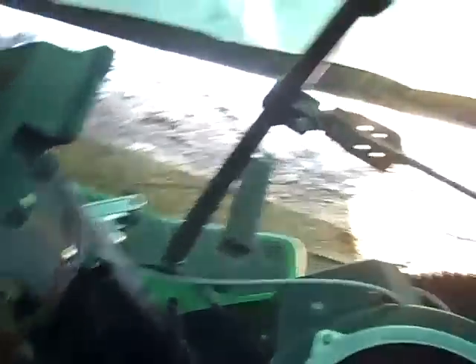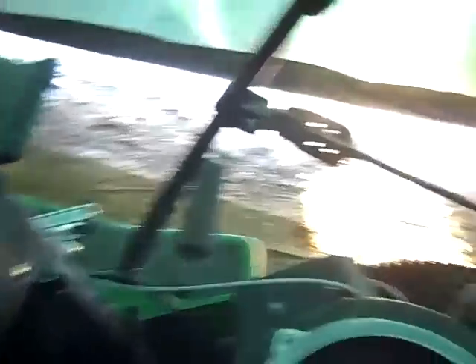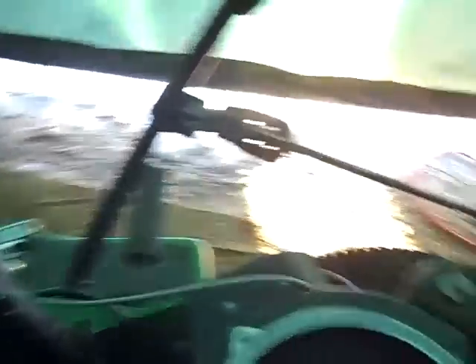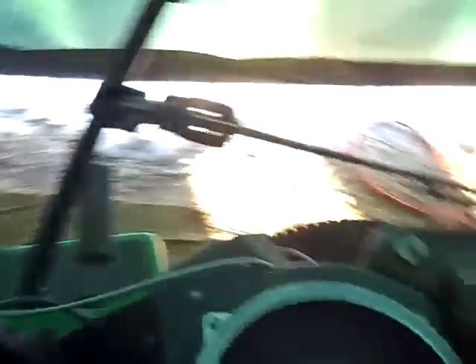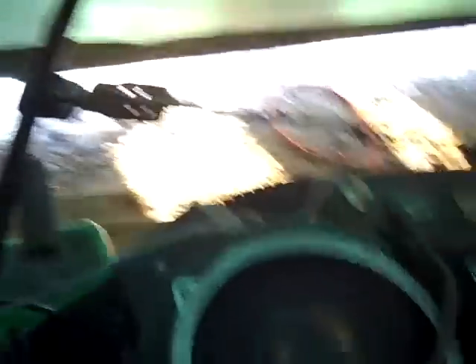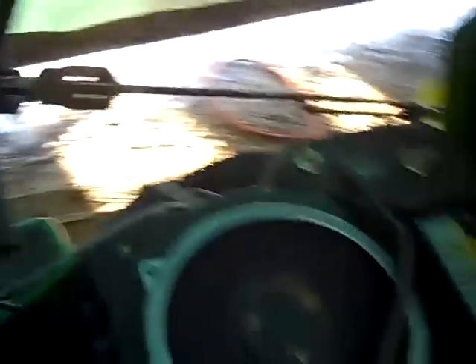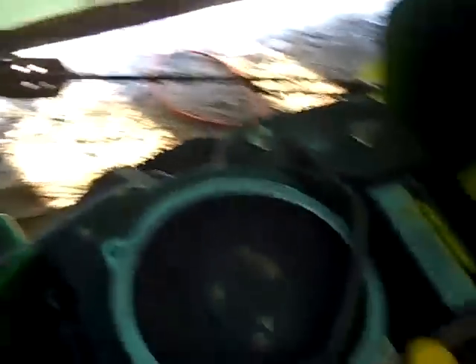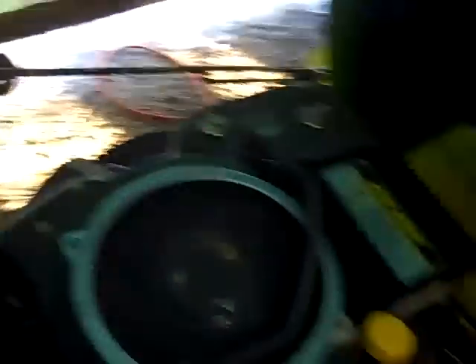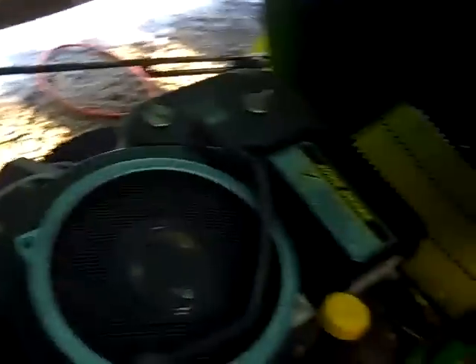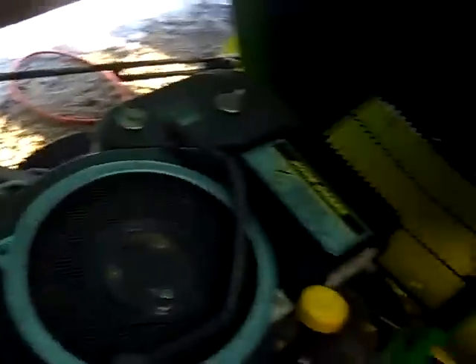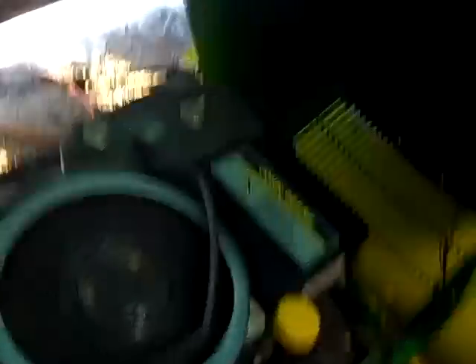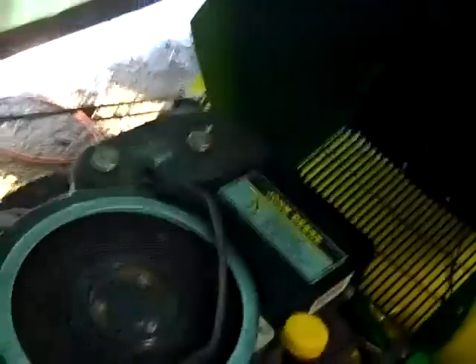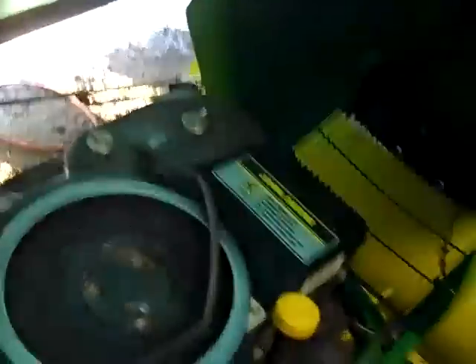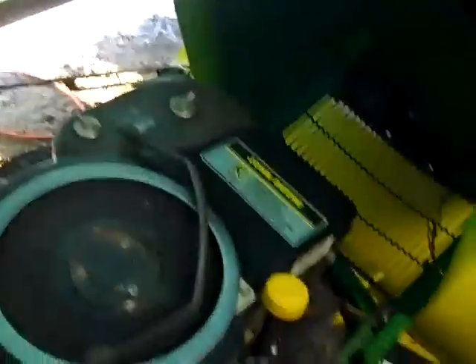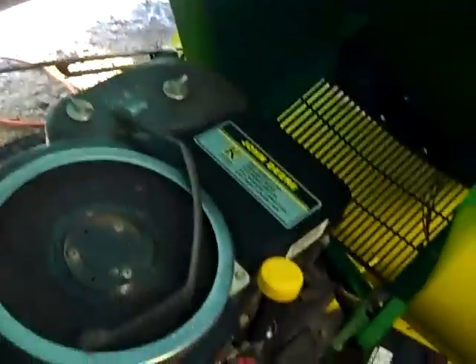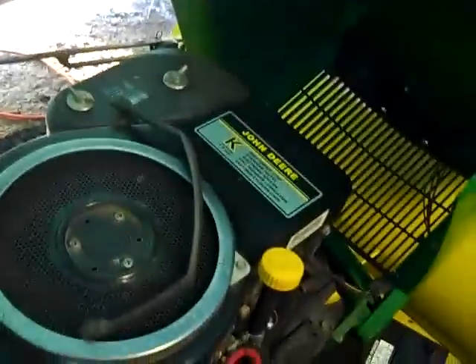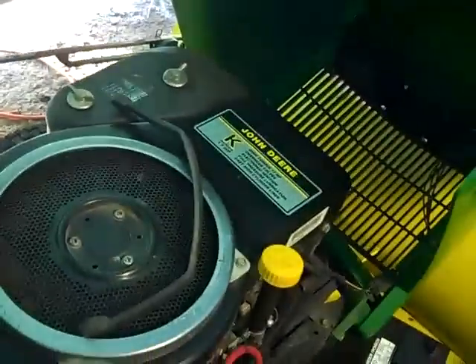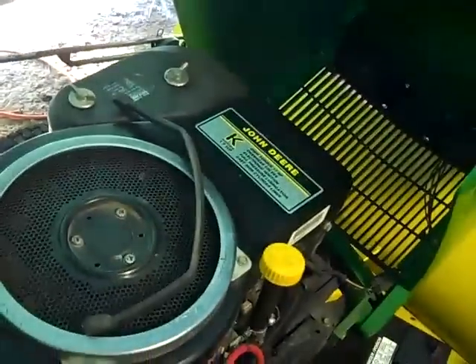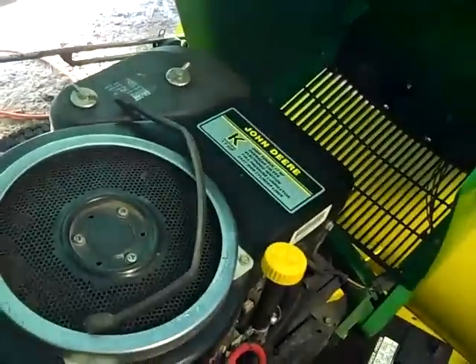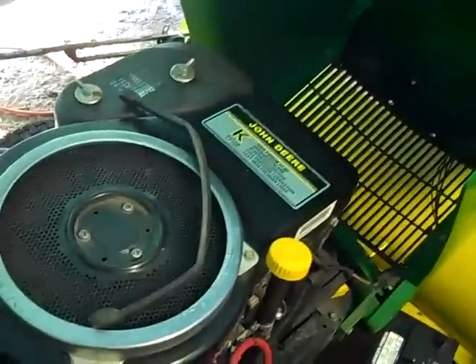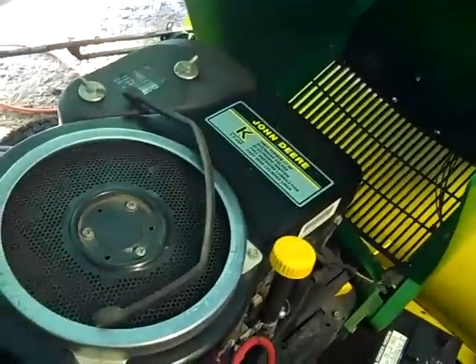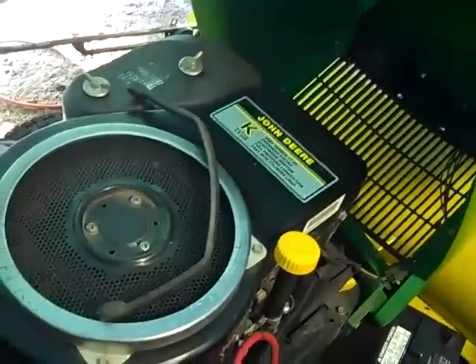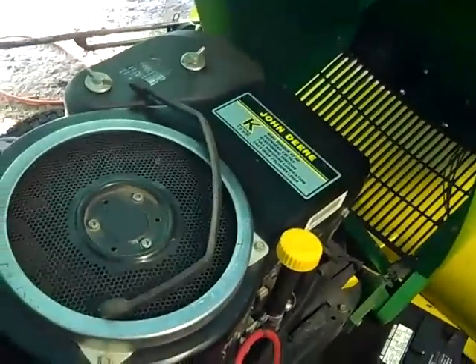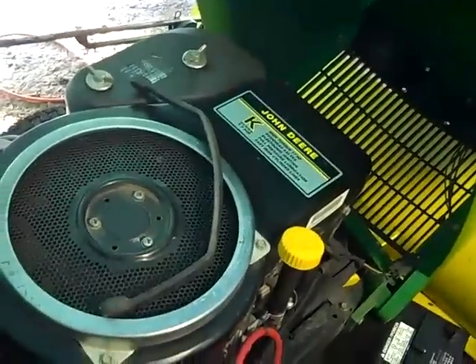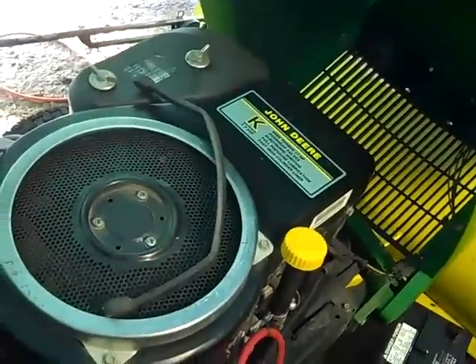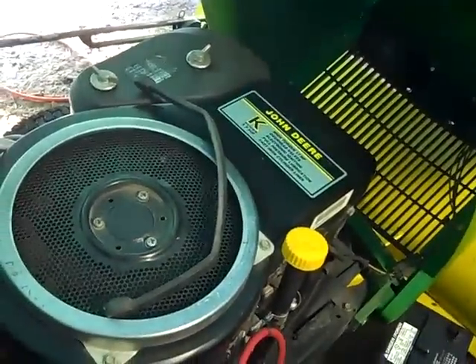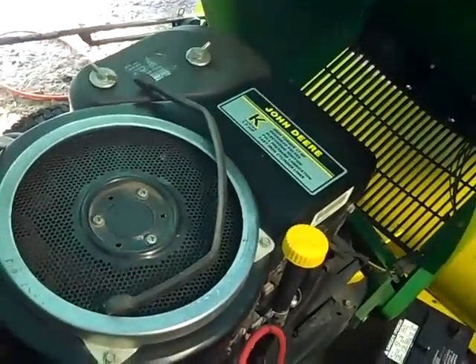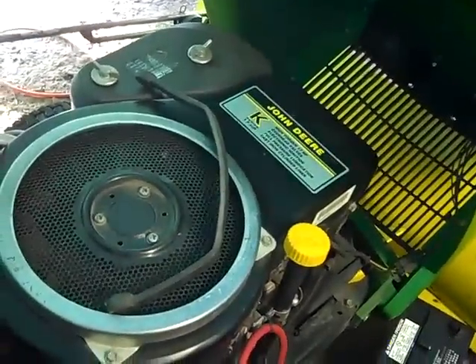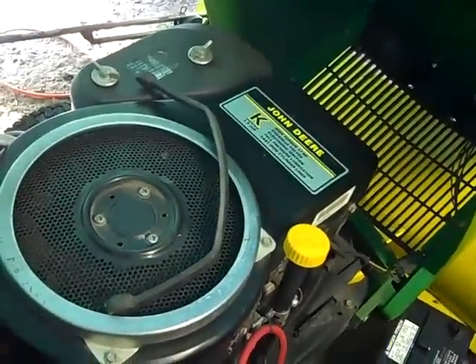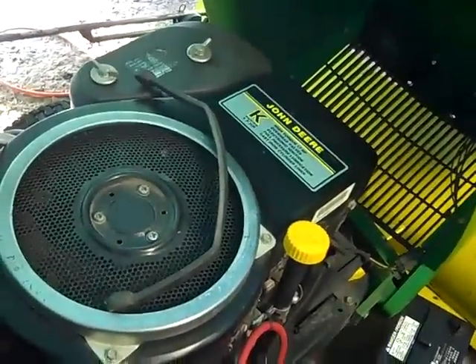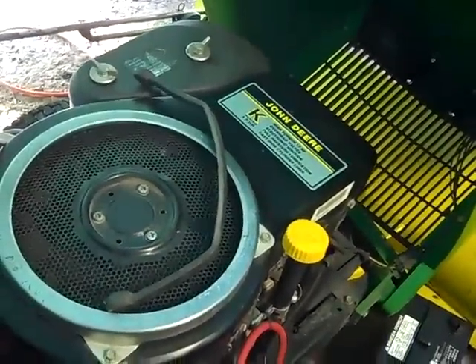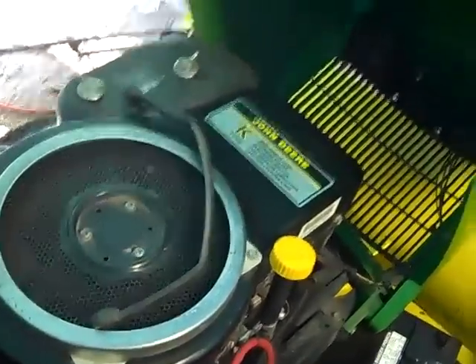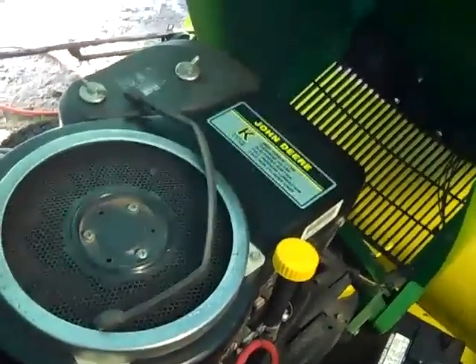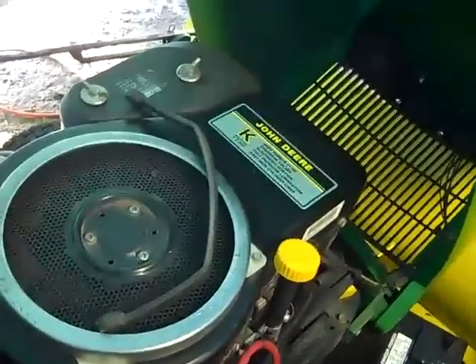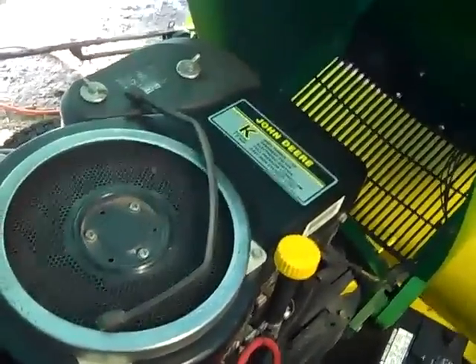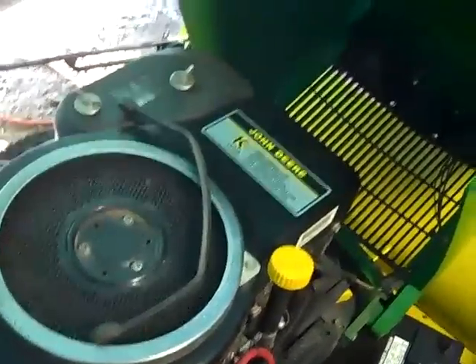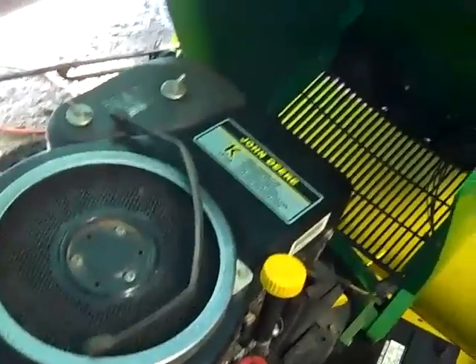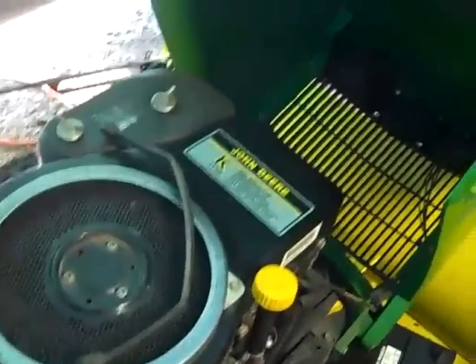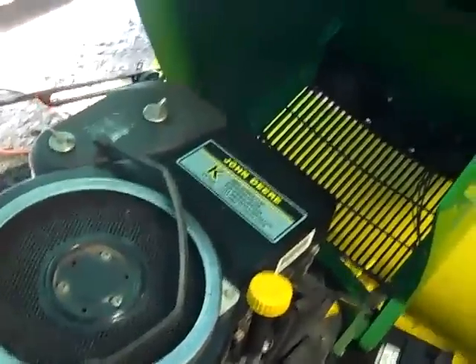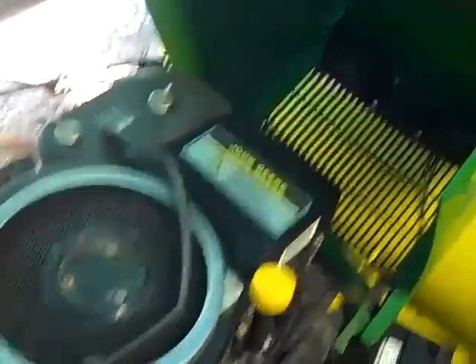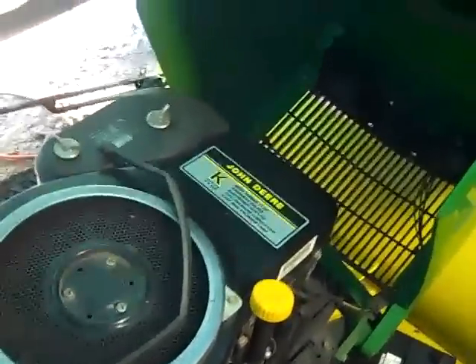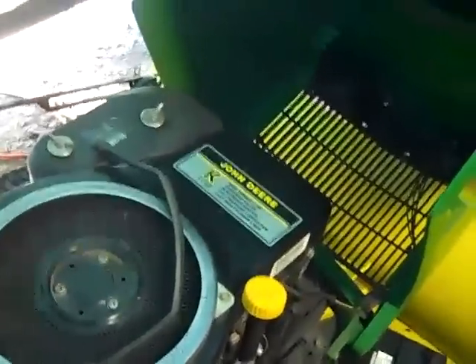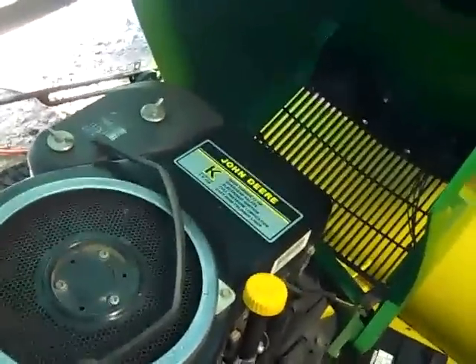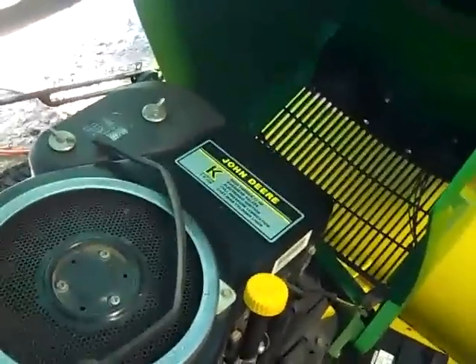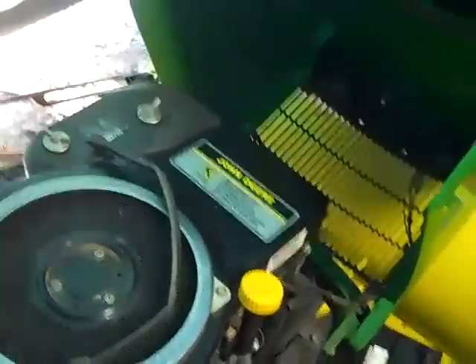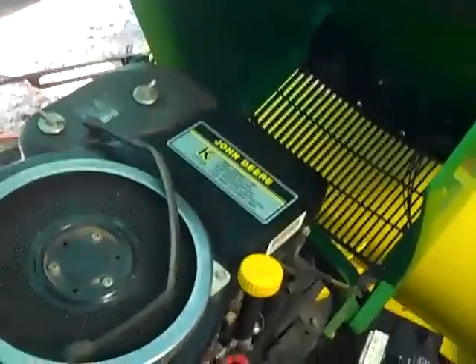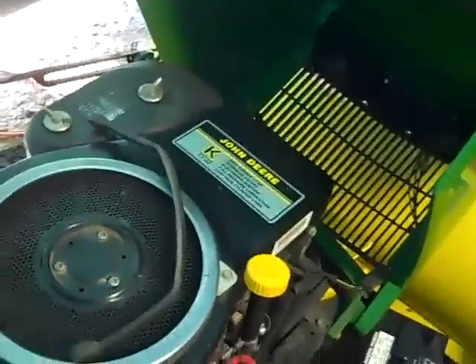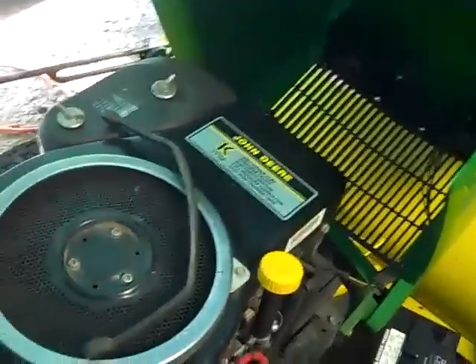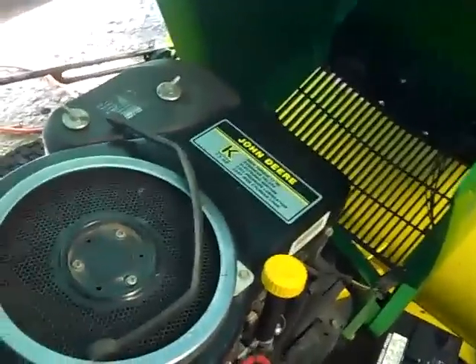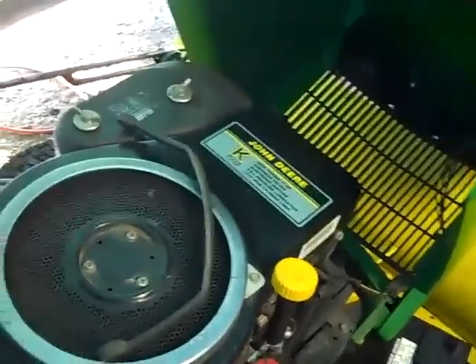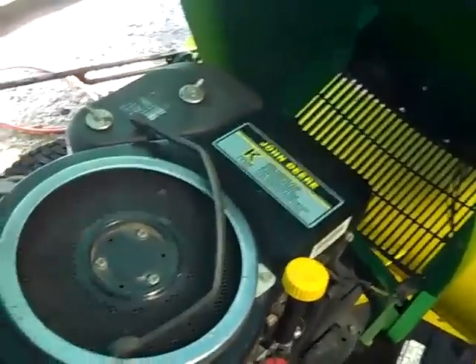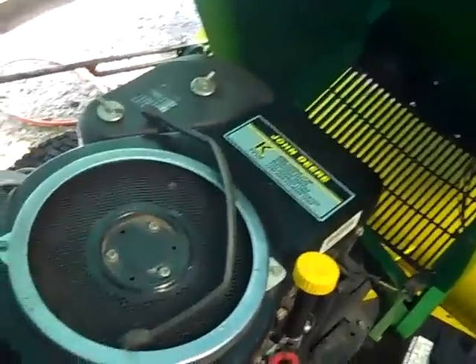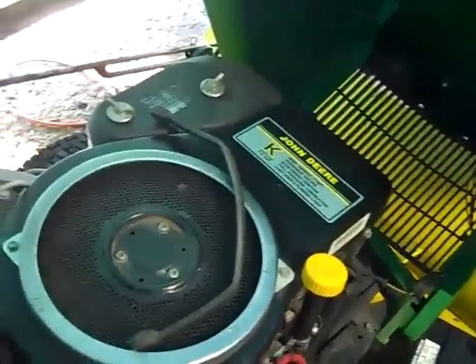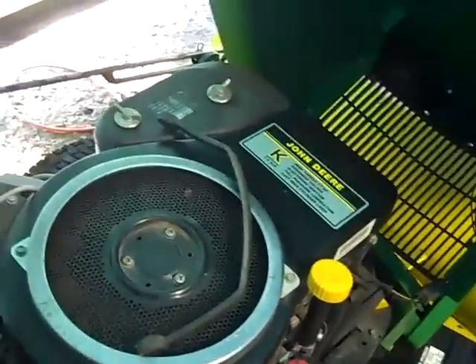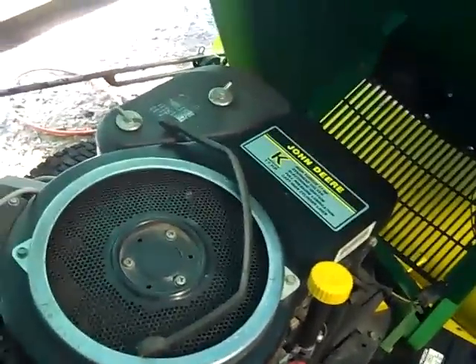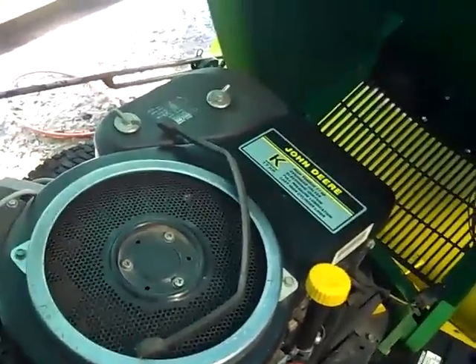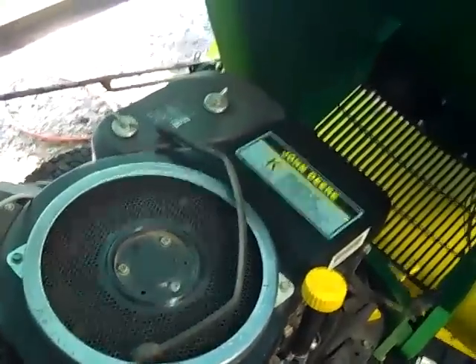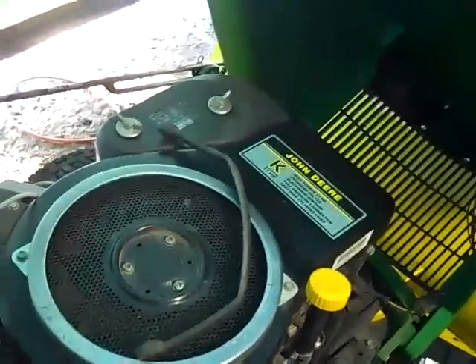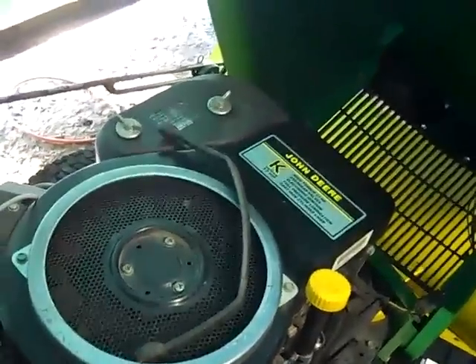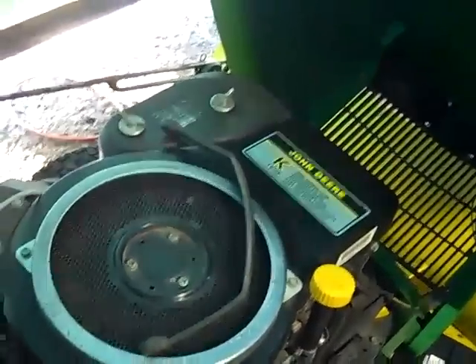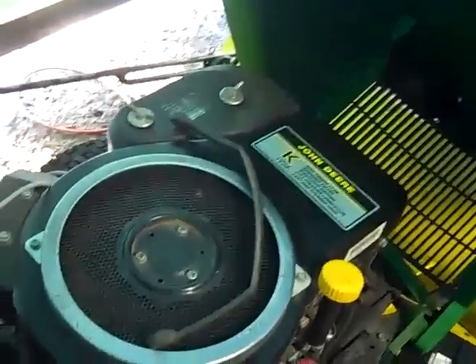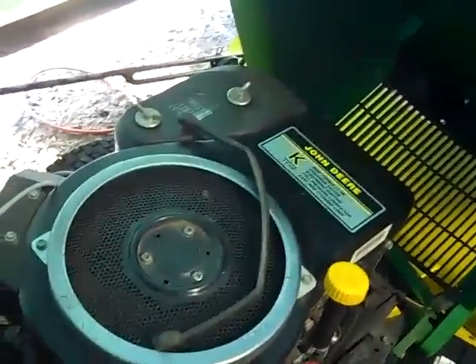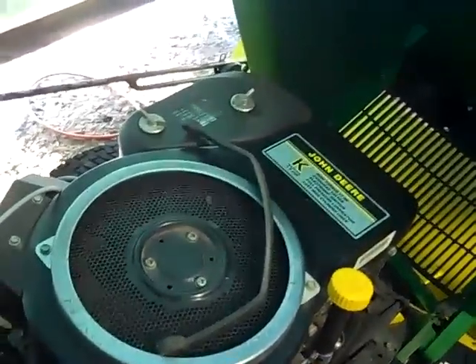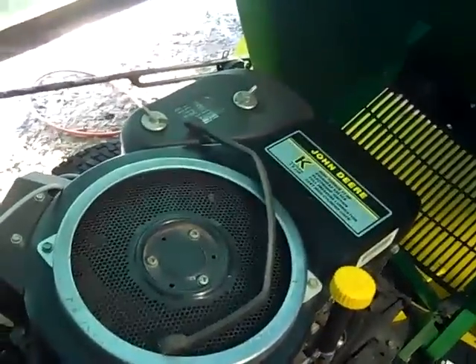It's got the 17 horse Kawasaki engine in it, full pressure lubrication — nice smooth running engine.